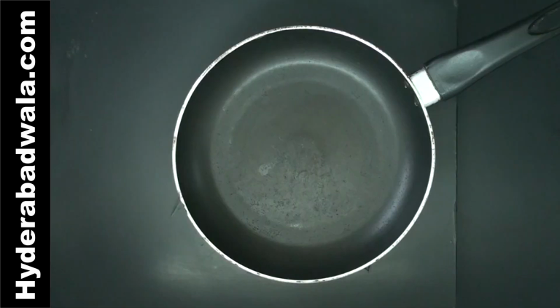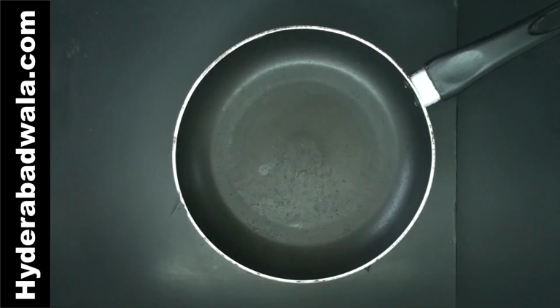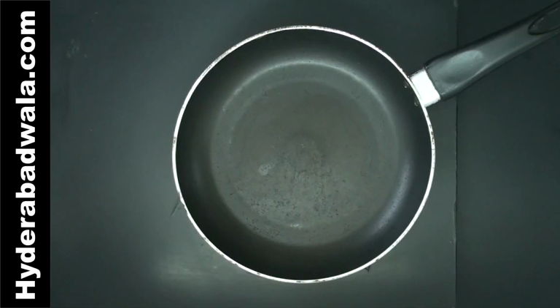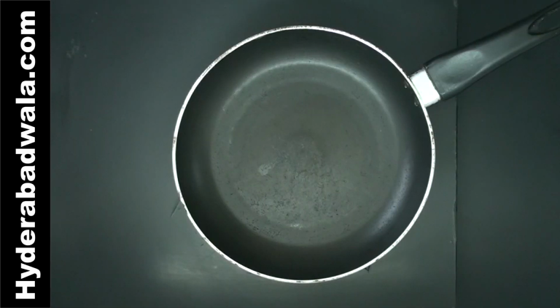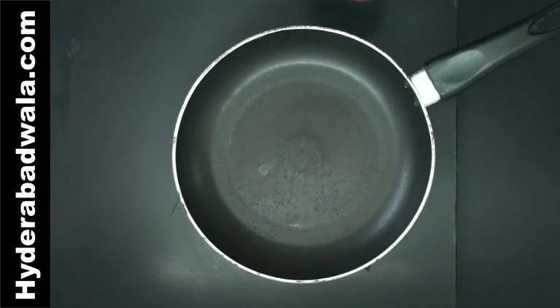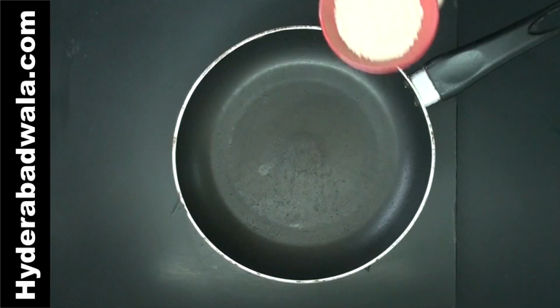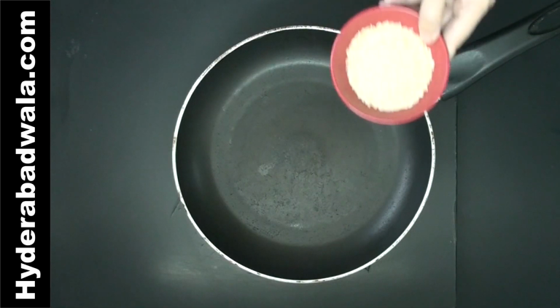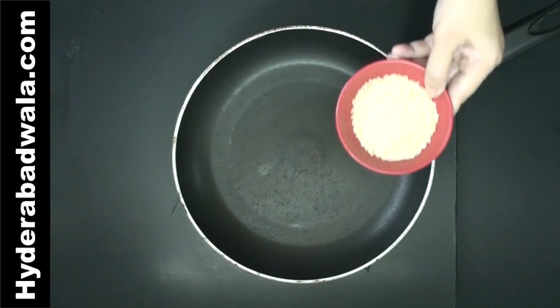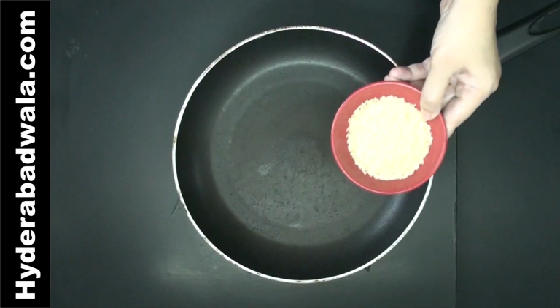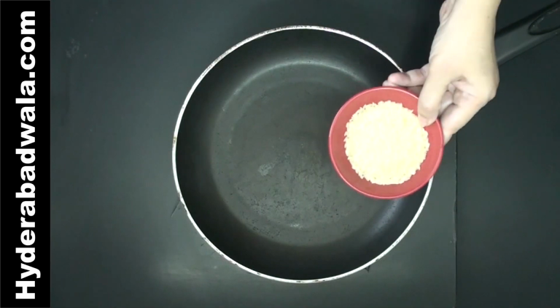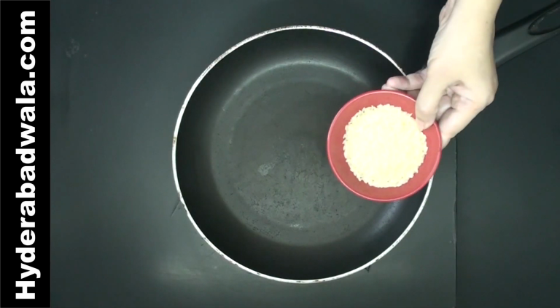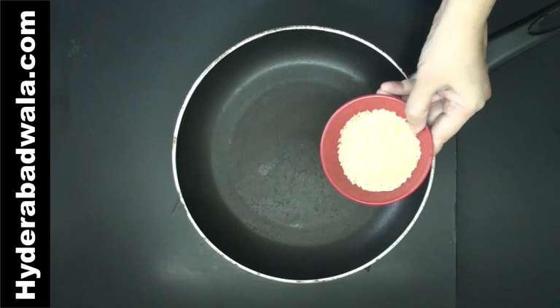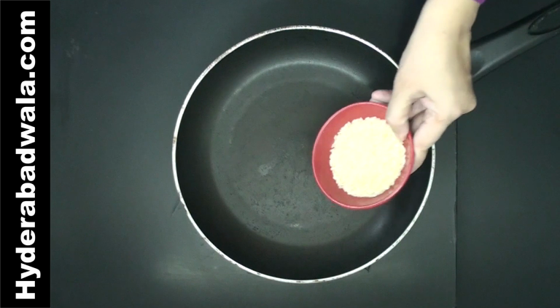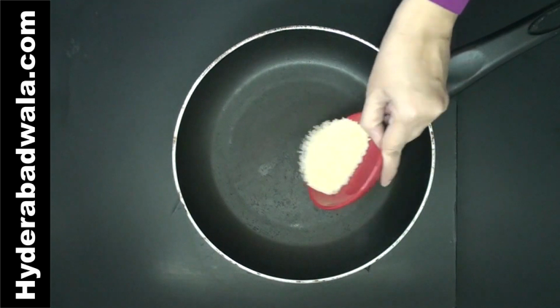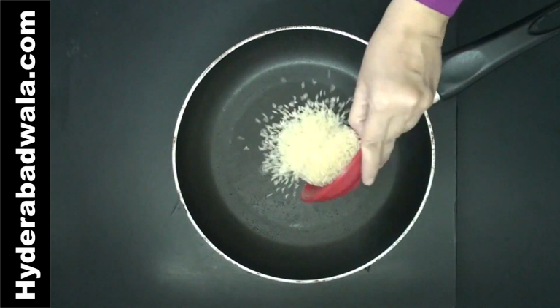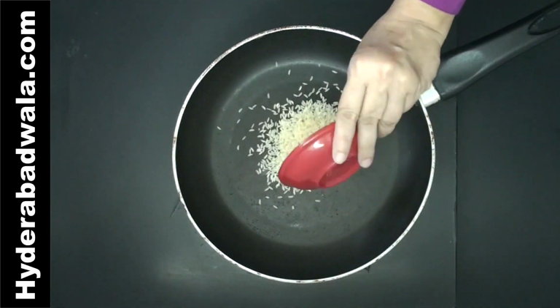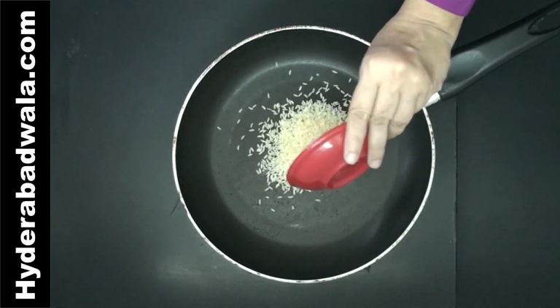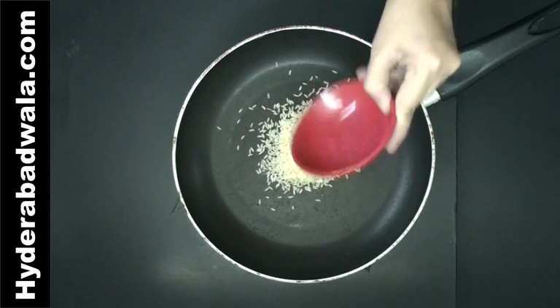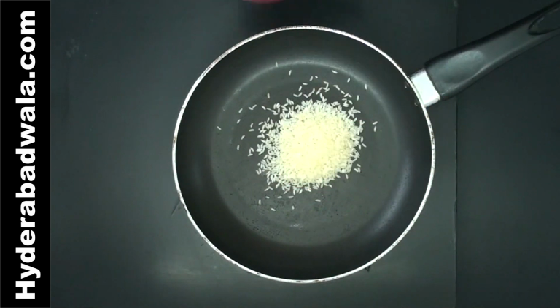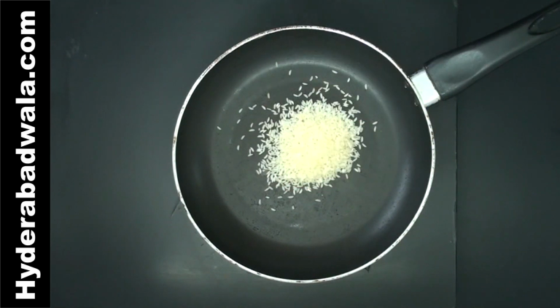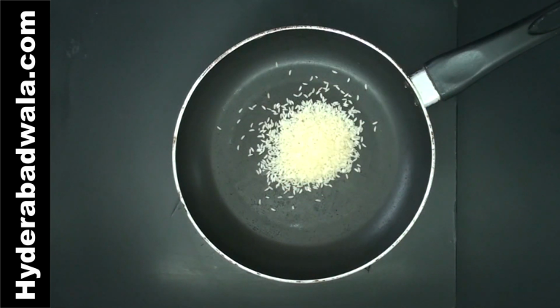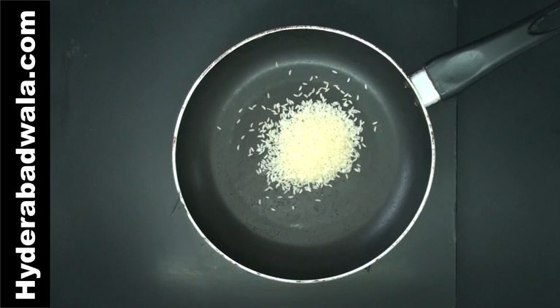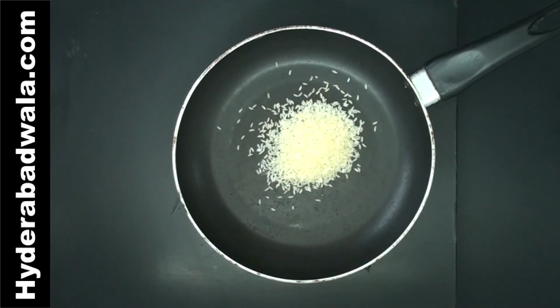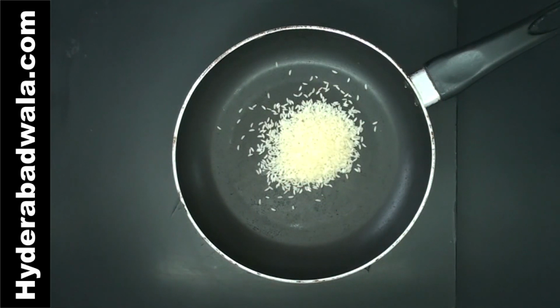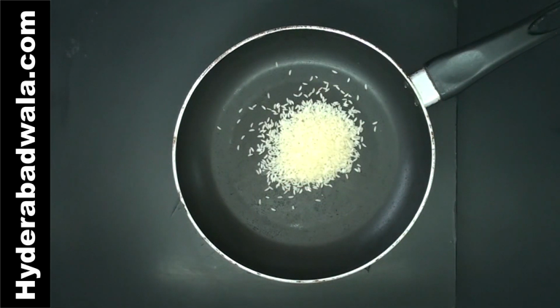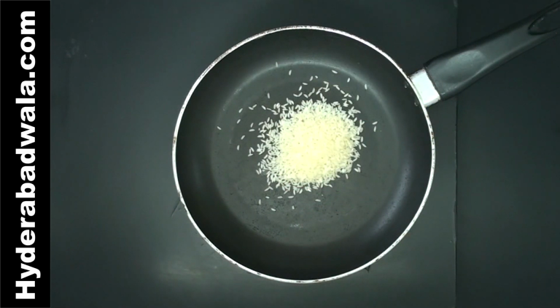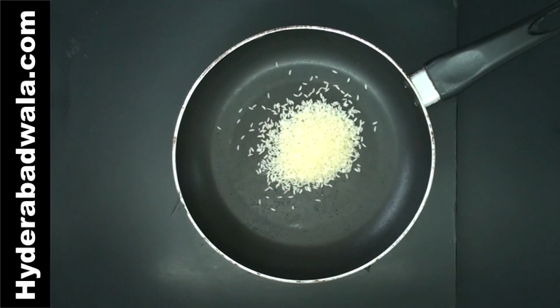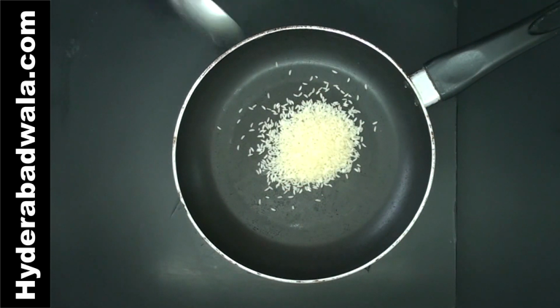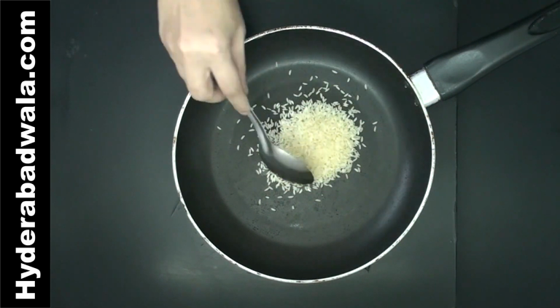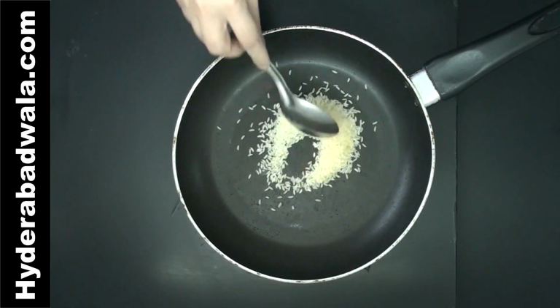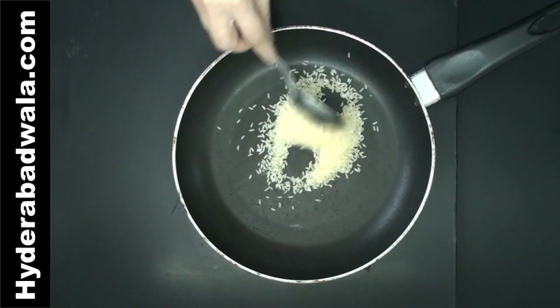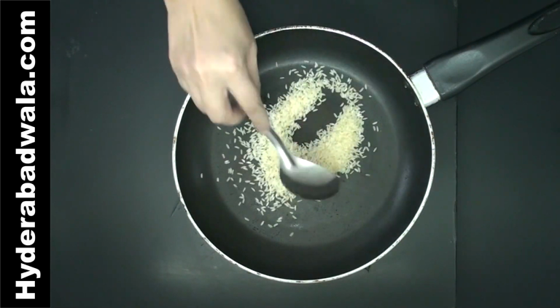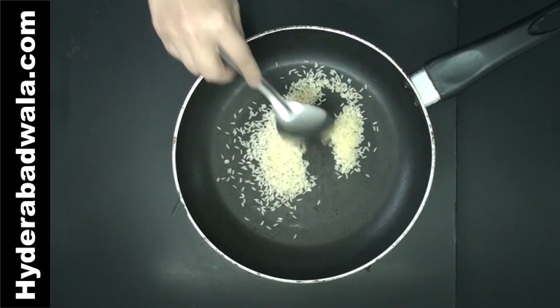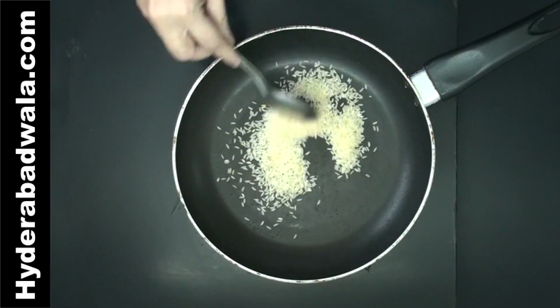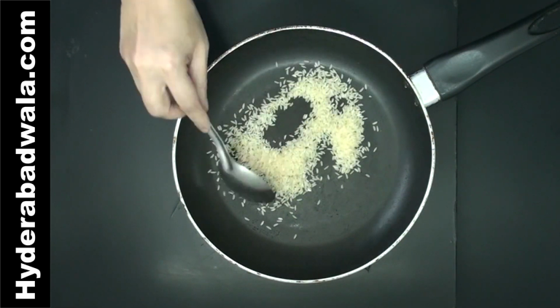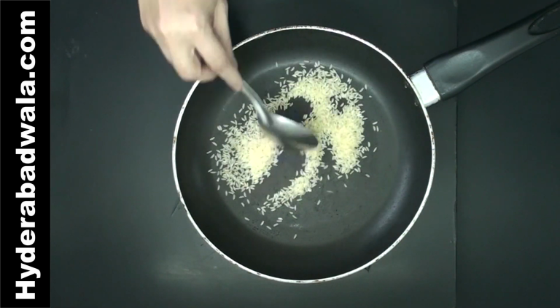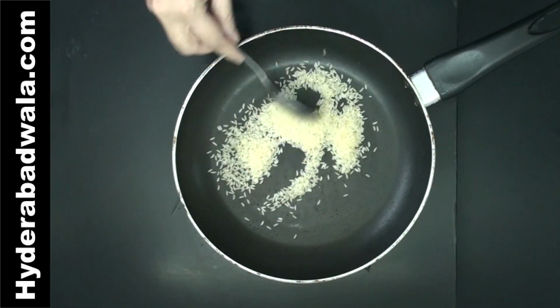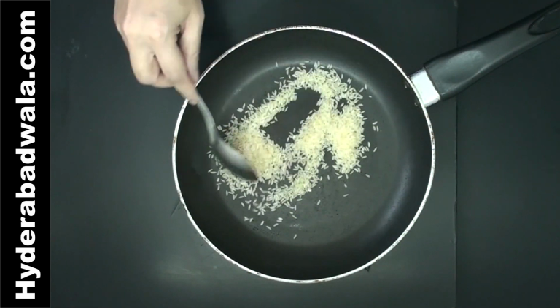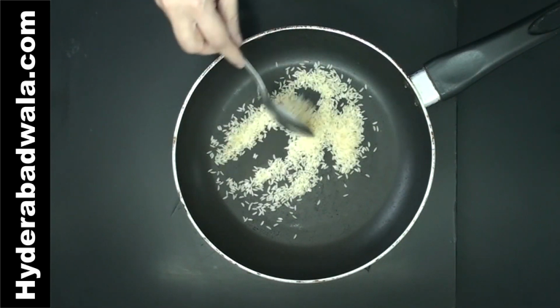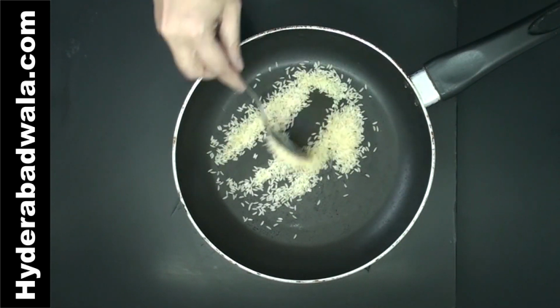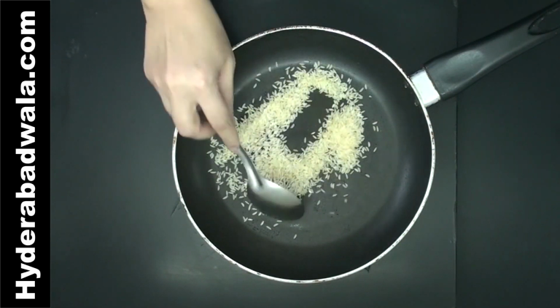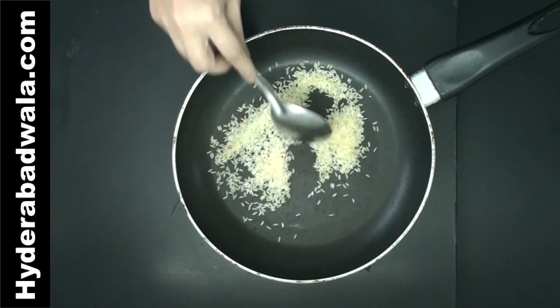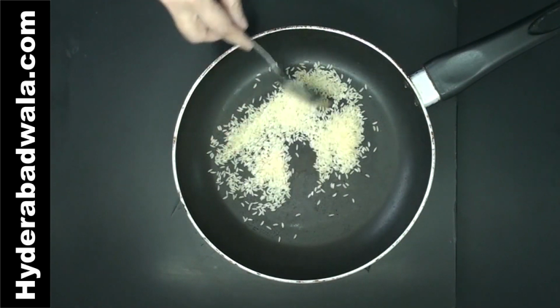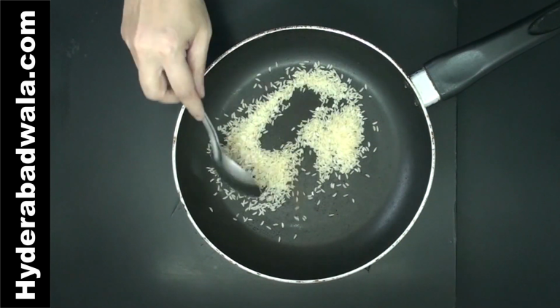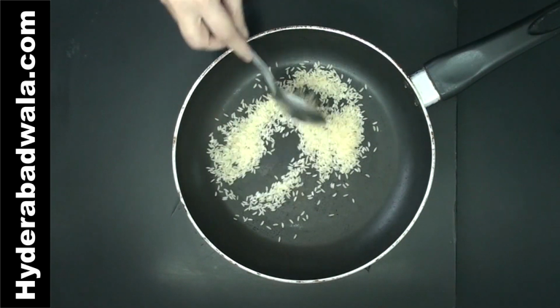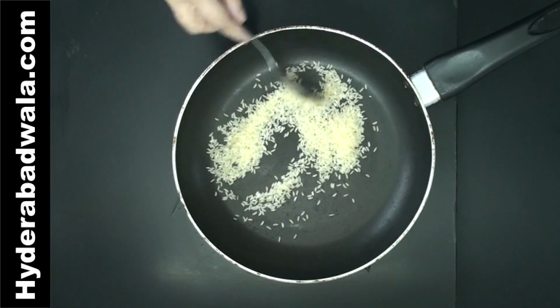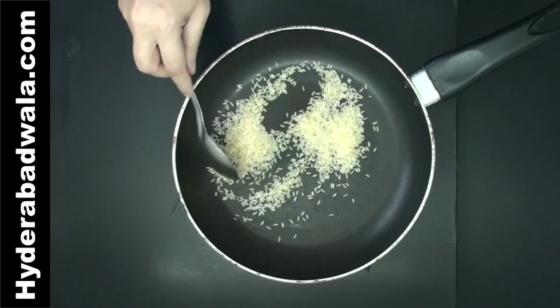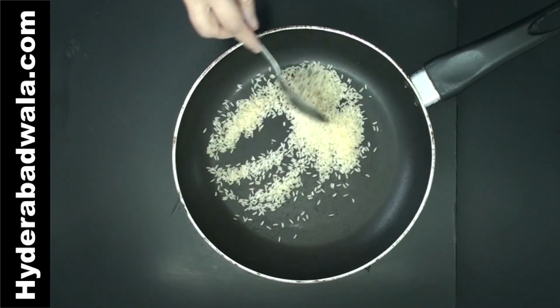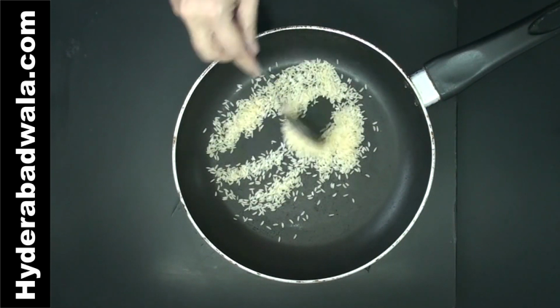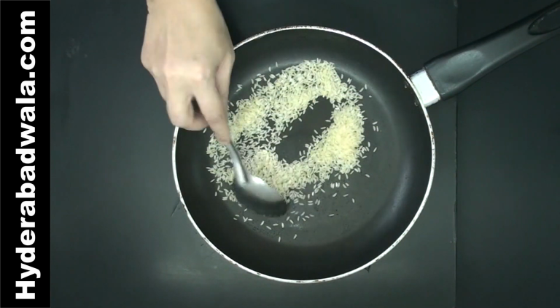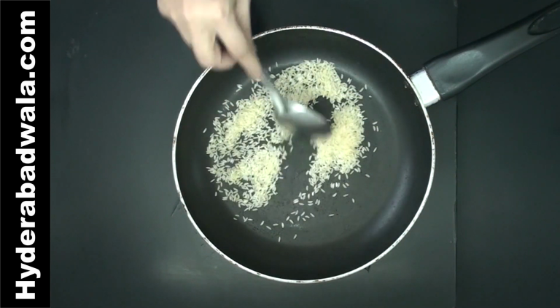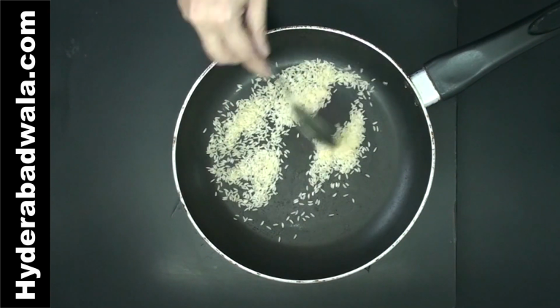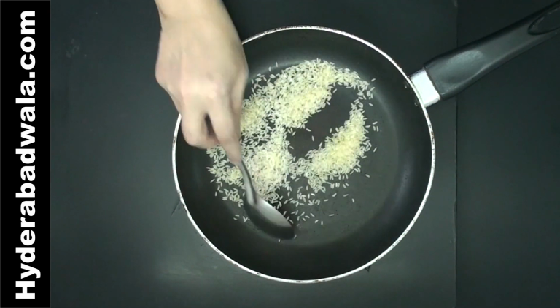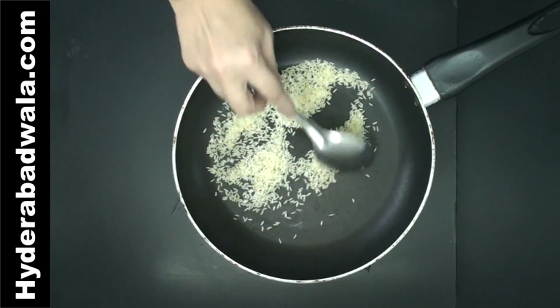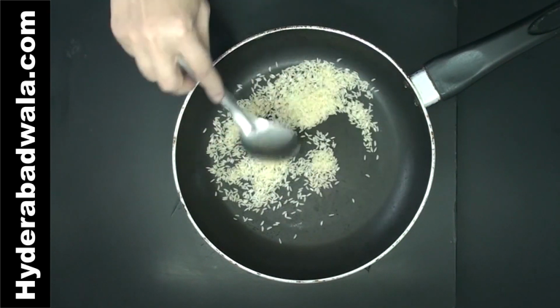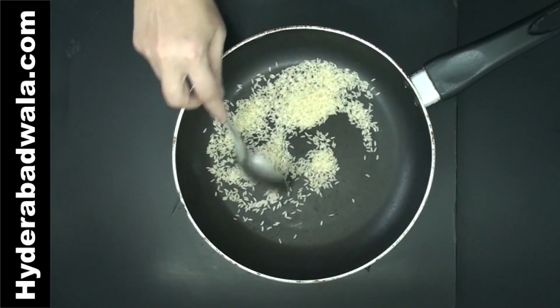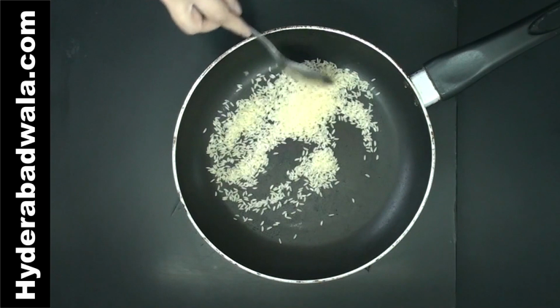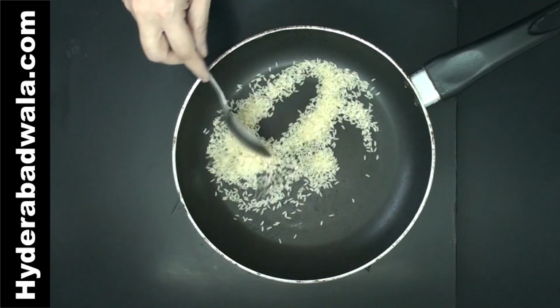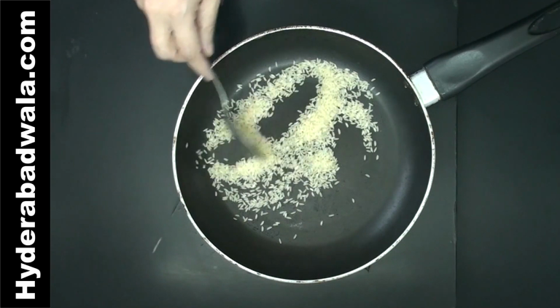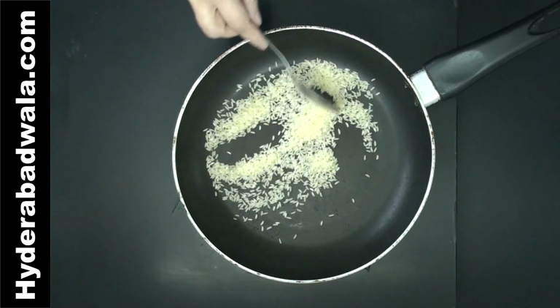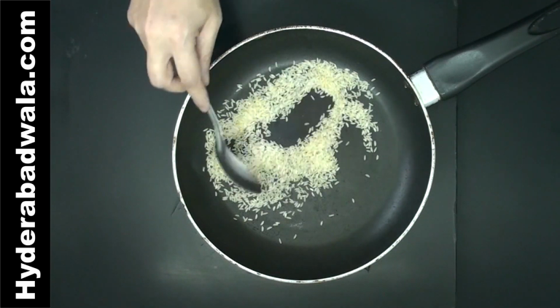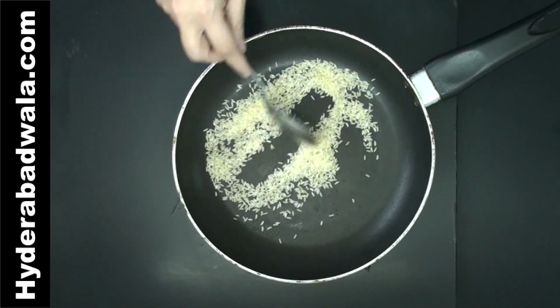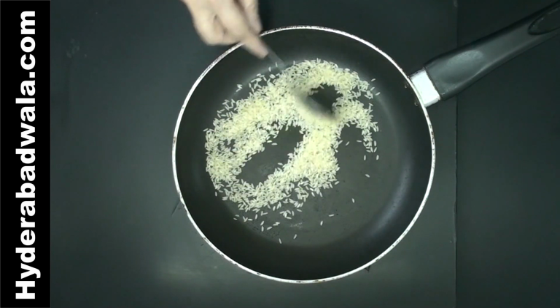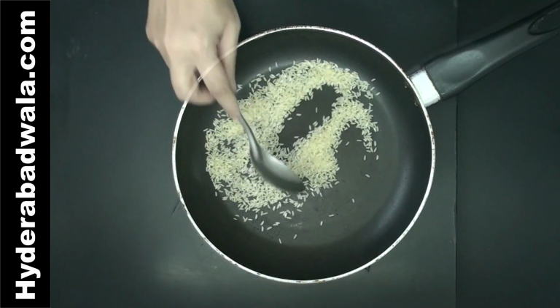Add 2 tablespoons rice to a pan. Roast and then grind into a fine powder. You can also grind rice together with the almonds.